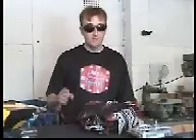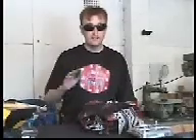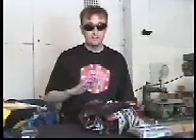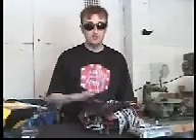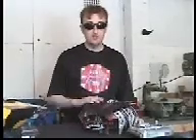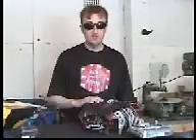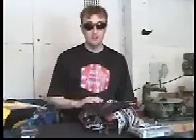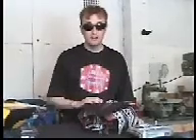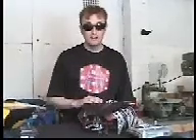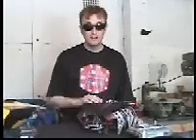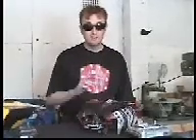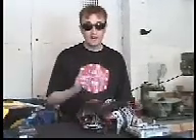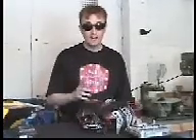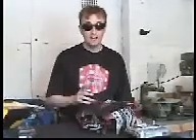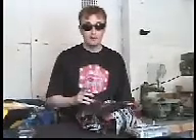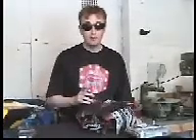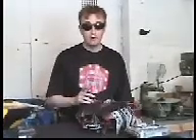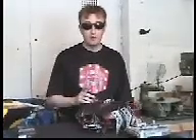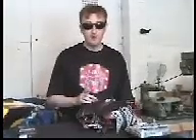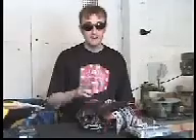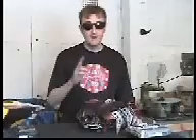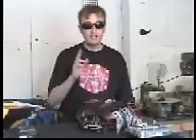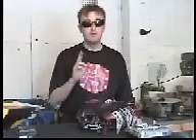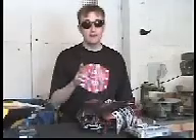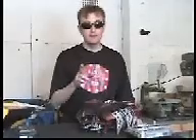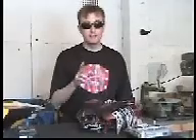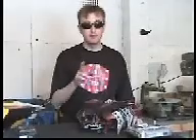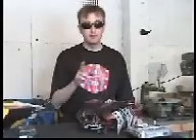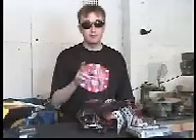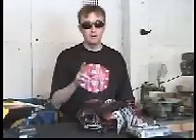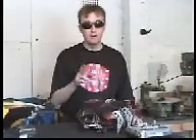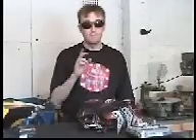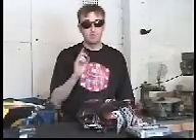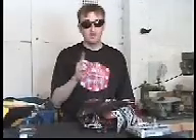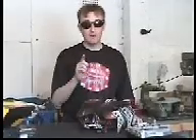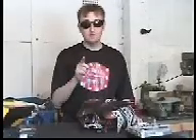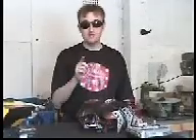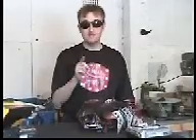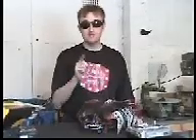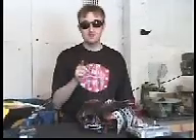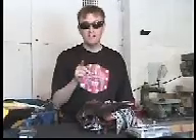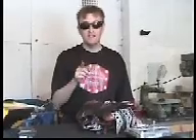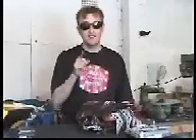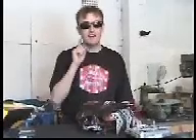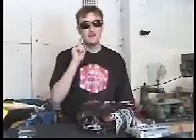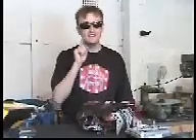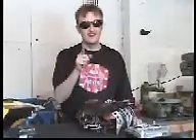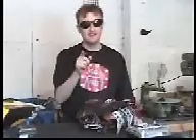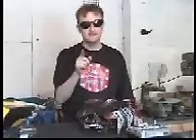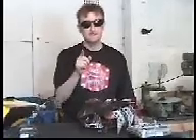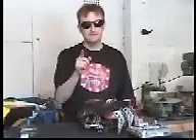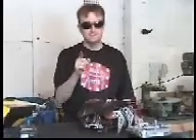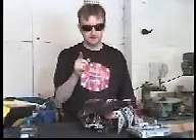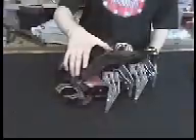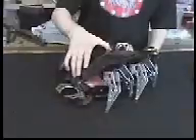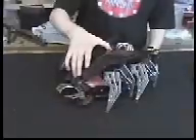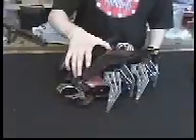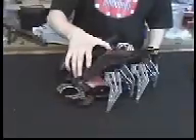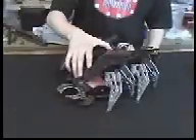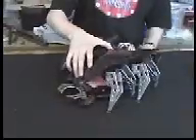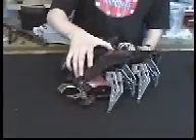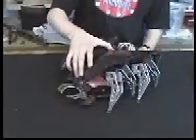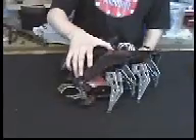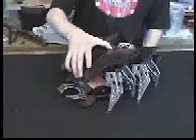This is Junior. It's an eight-legged walker. You may have seen it before but you haven't seen inside yet, so let's take a look inside.